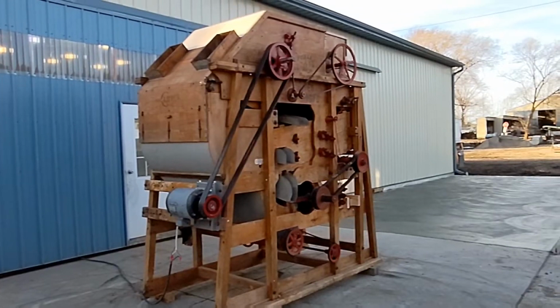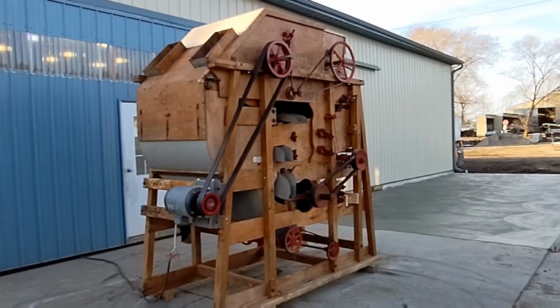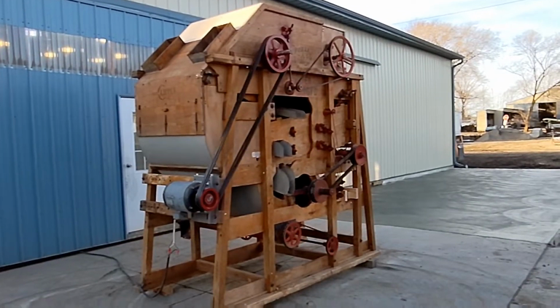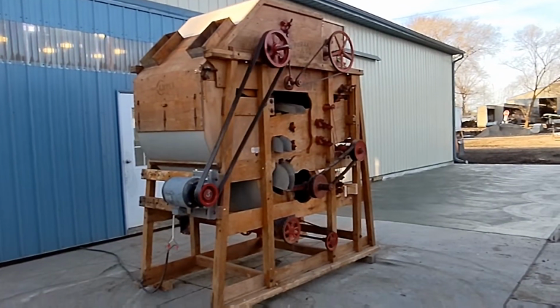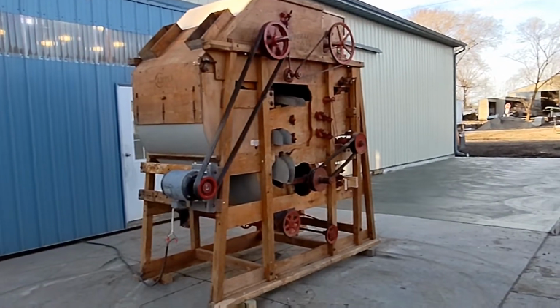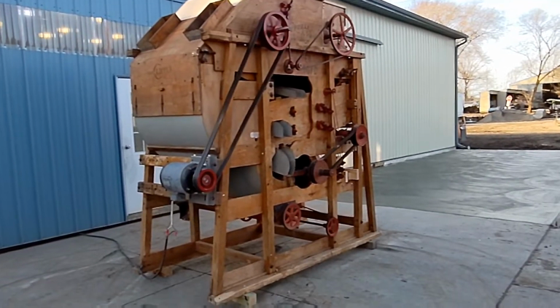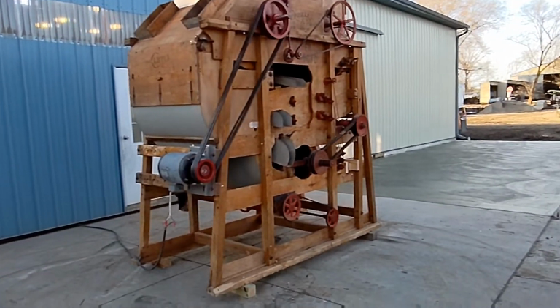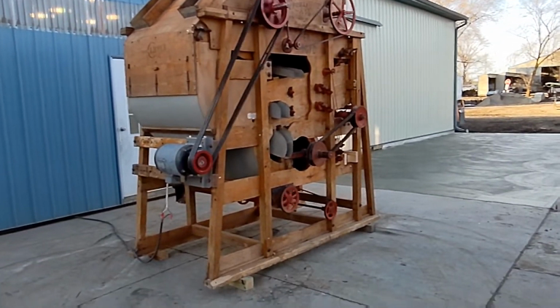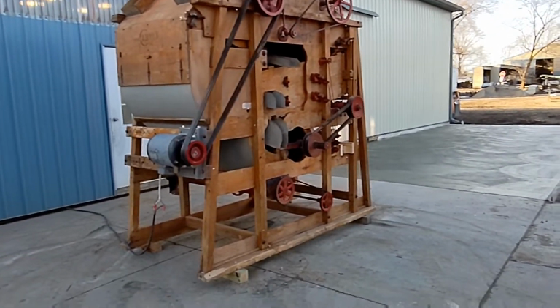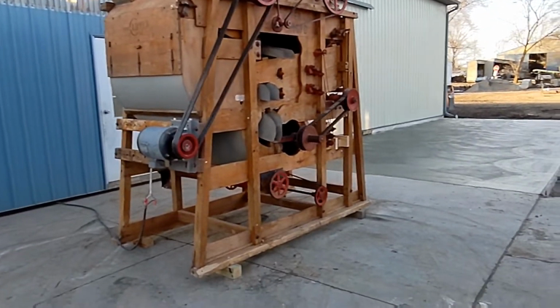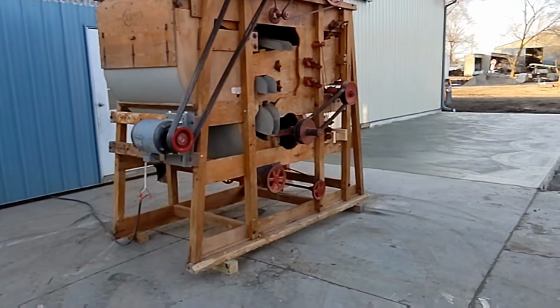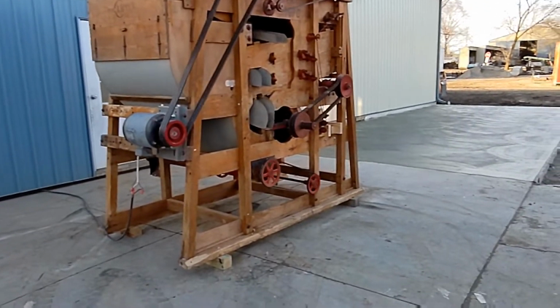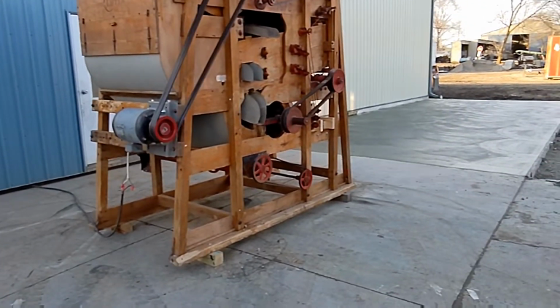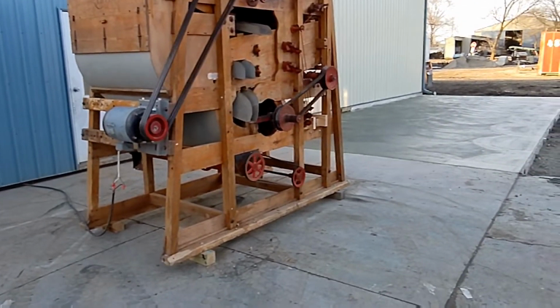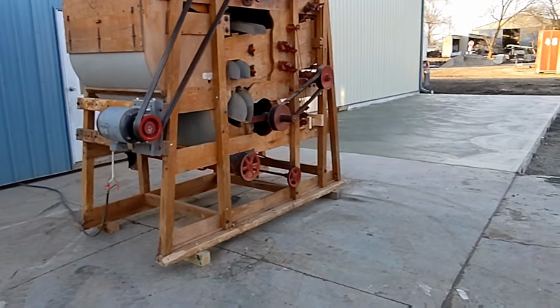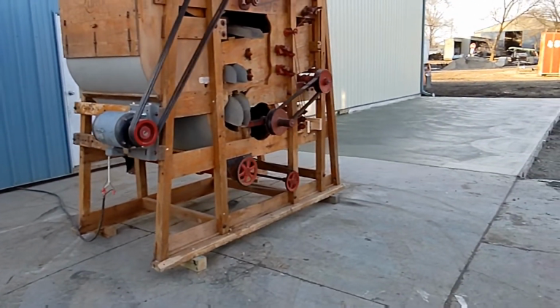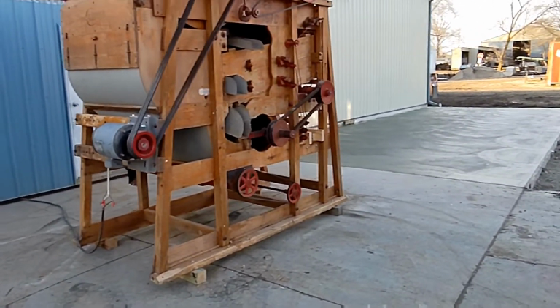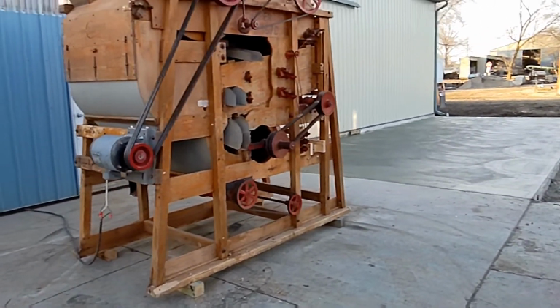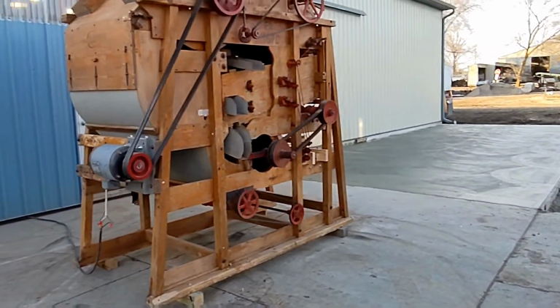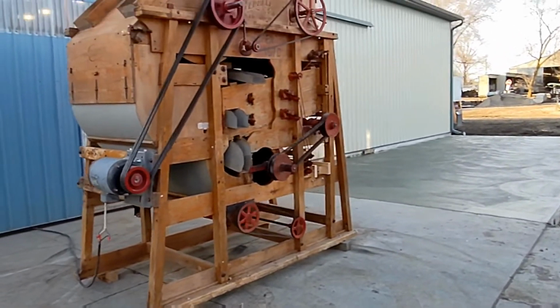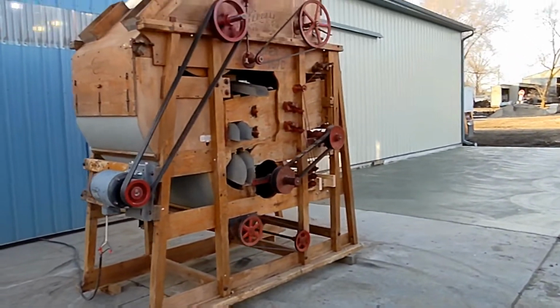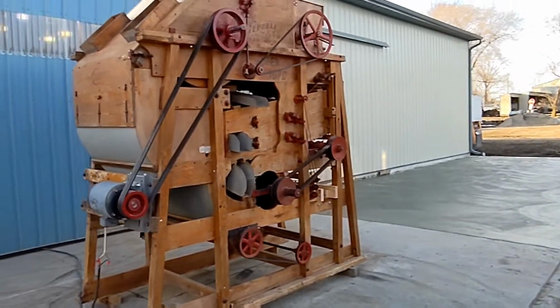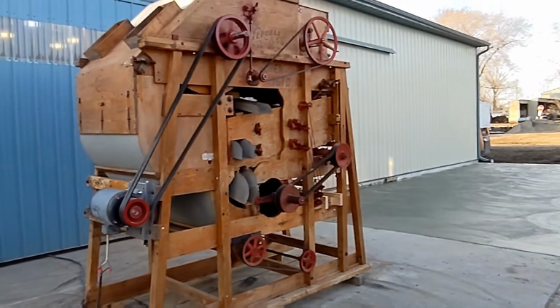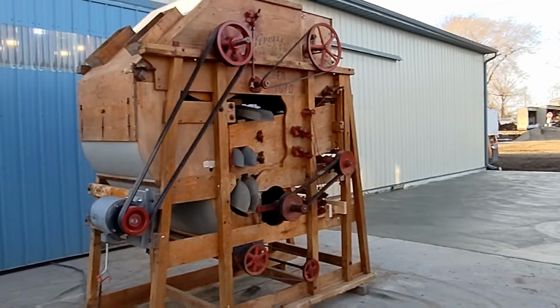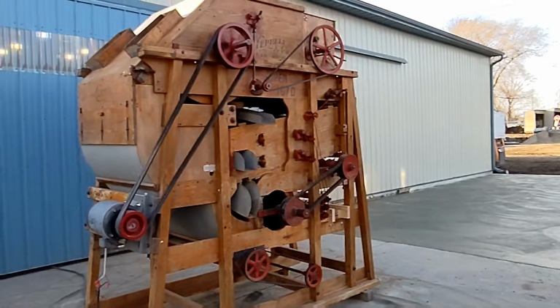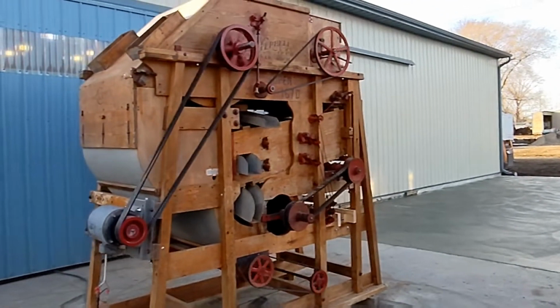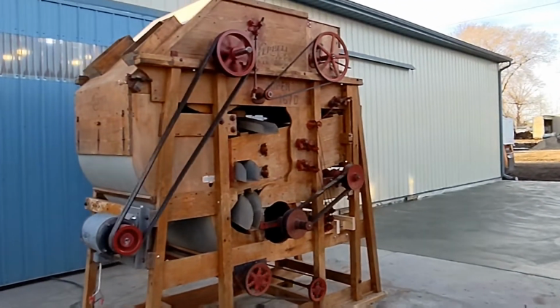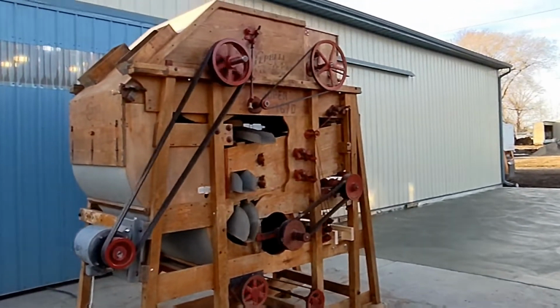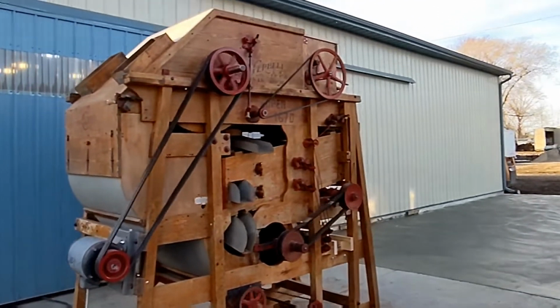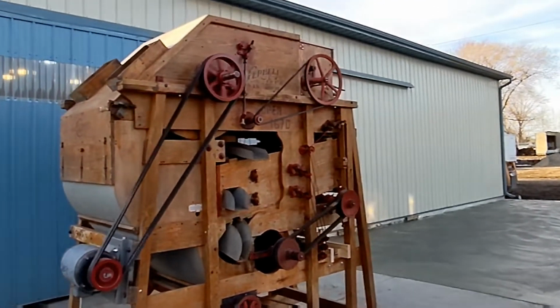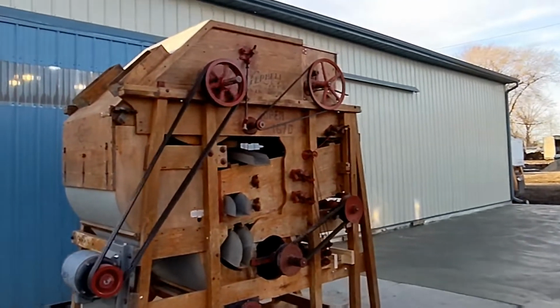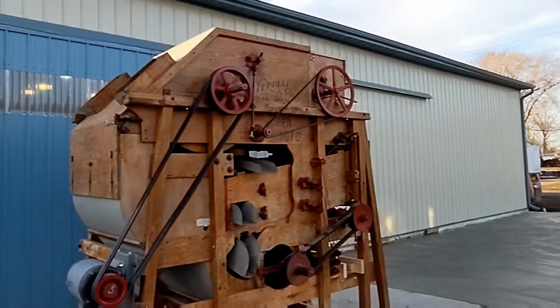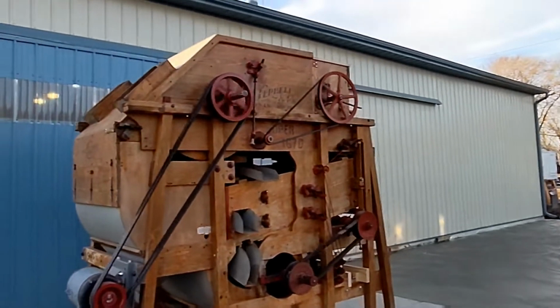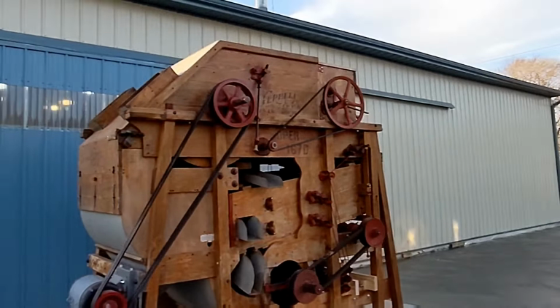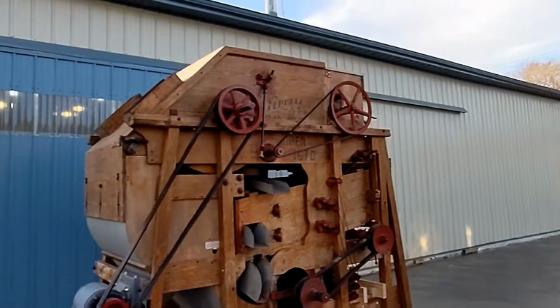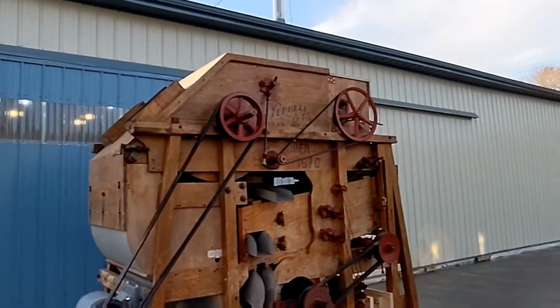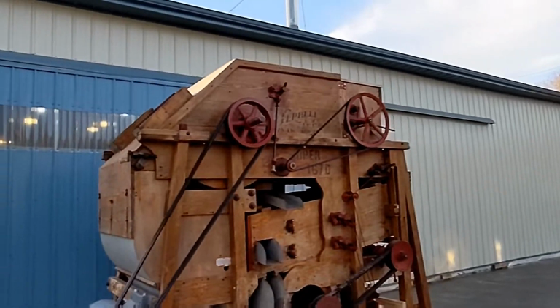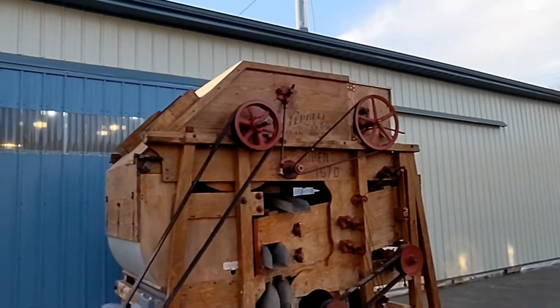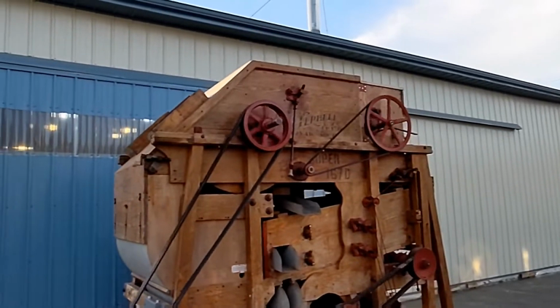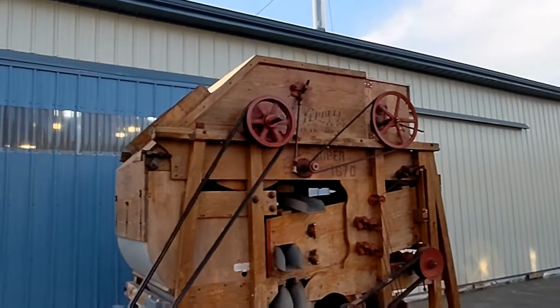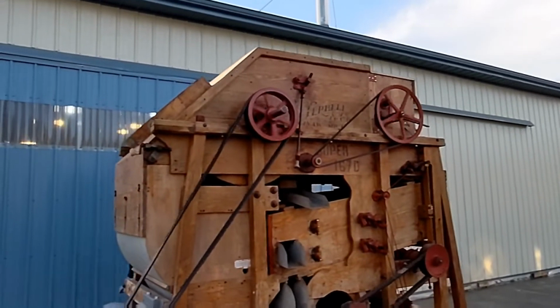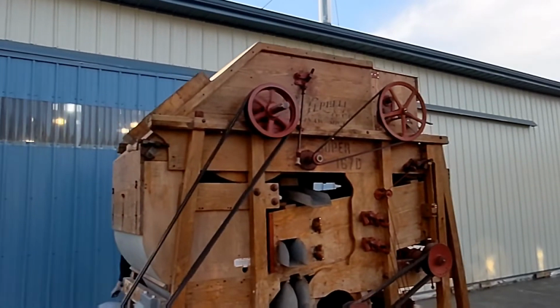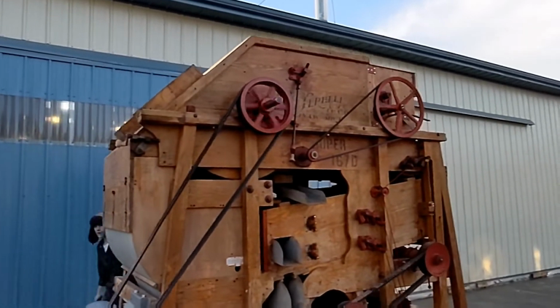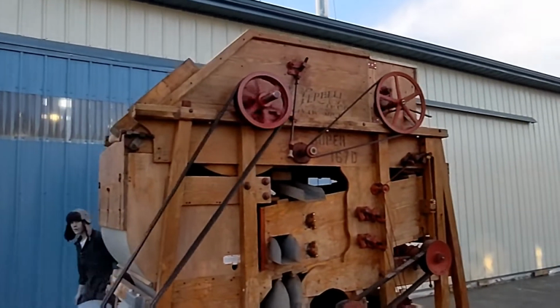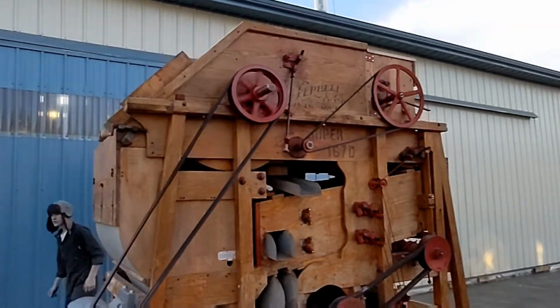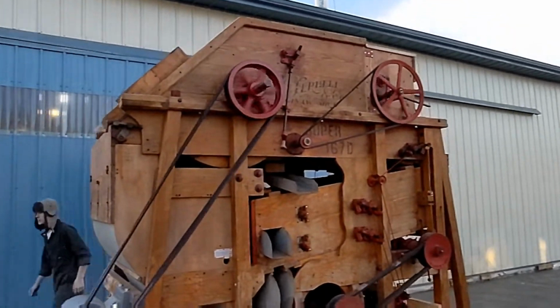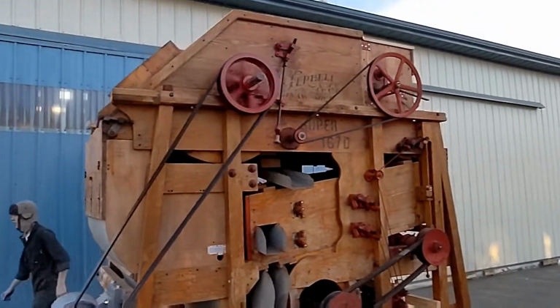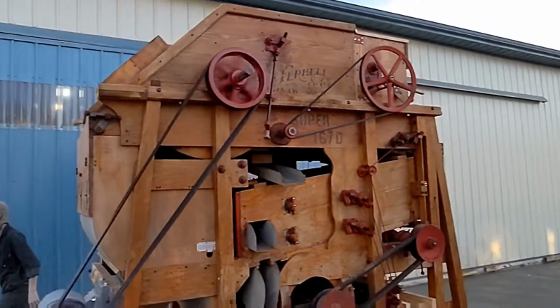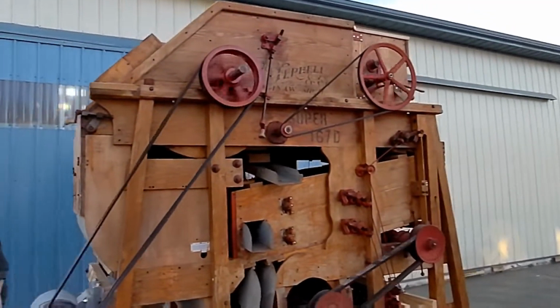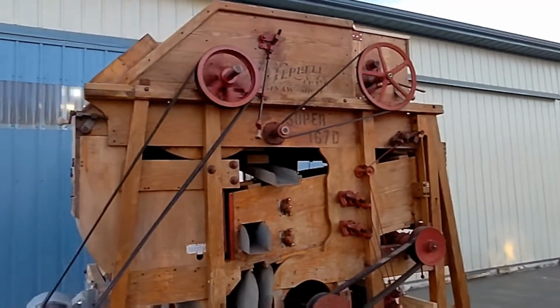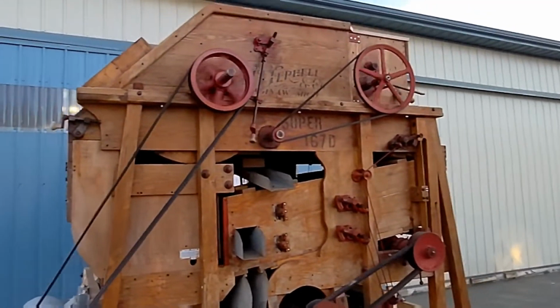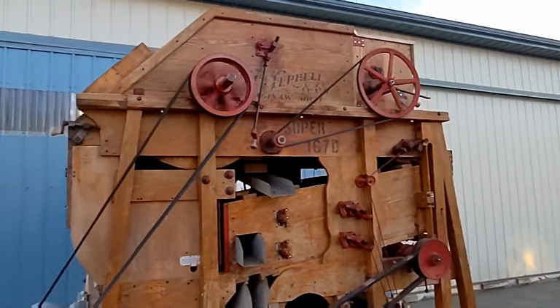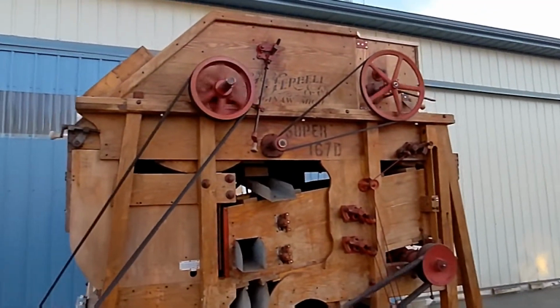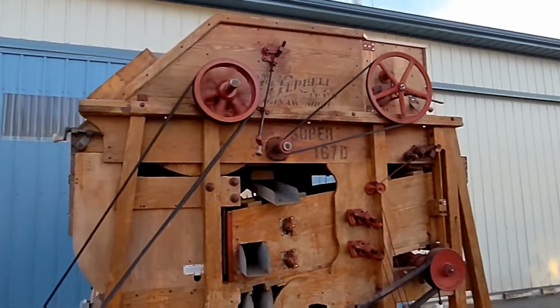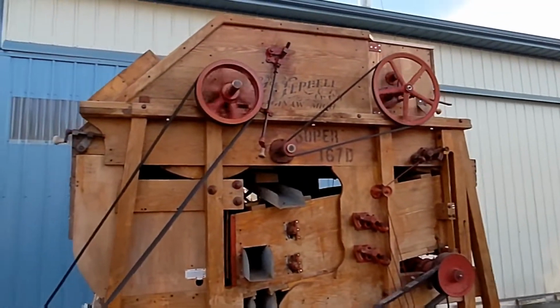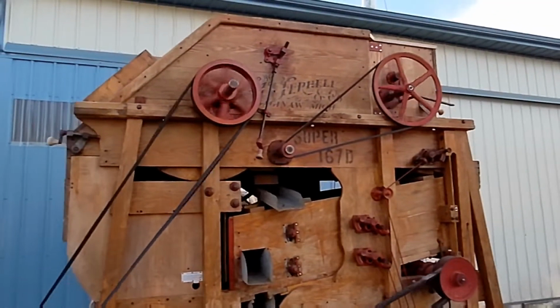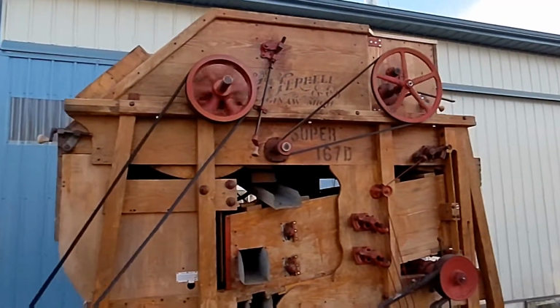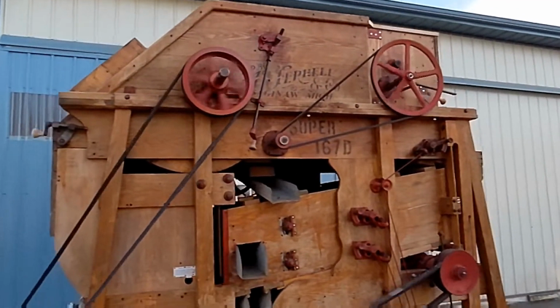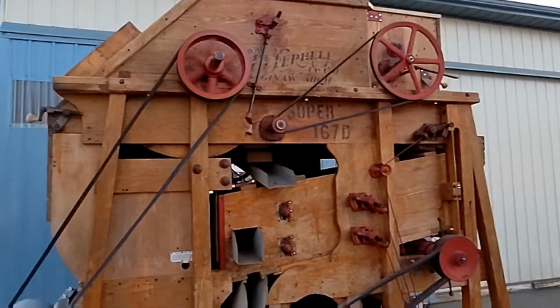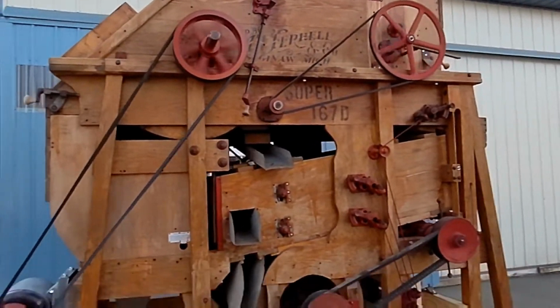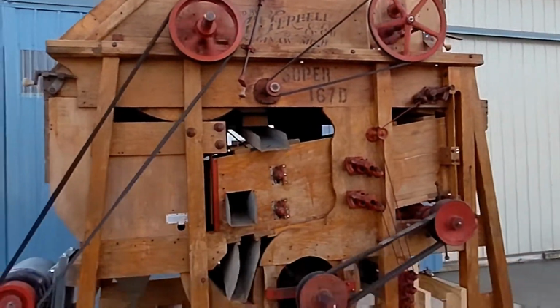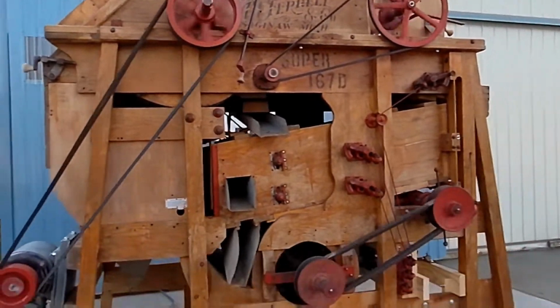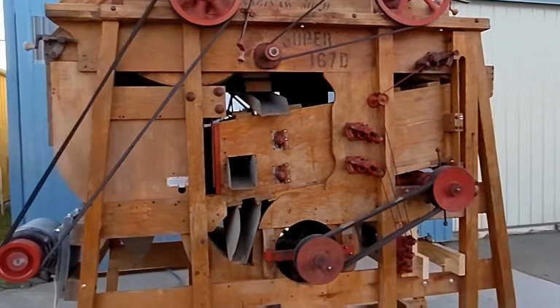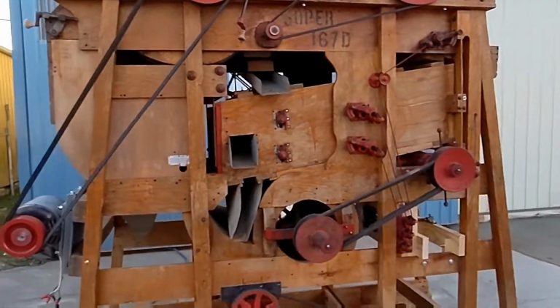Here you can see we have the unit running. The unit hums right along. There are no irregular noises.